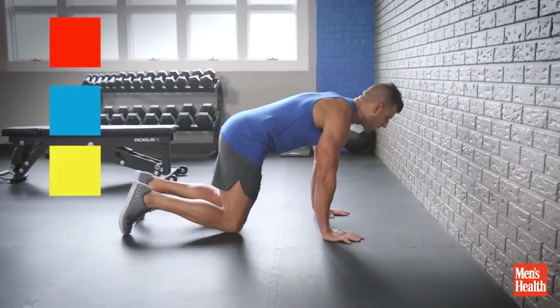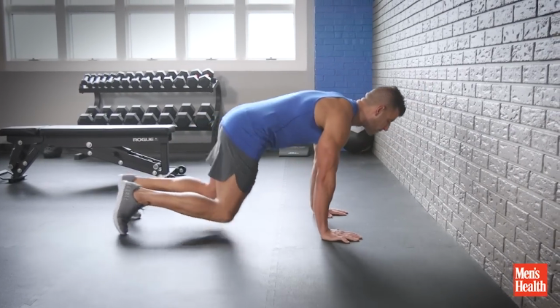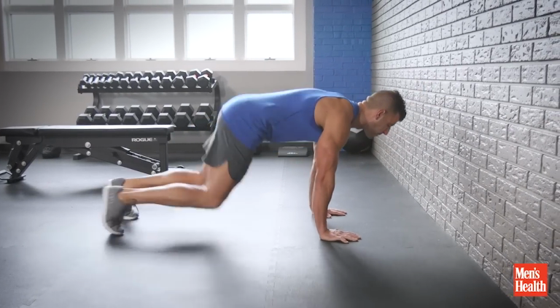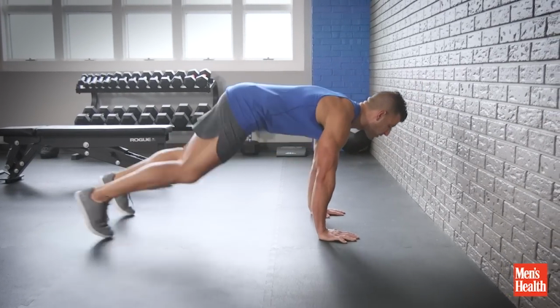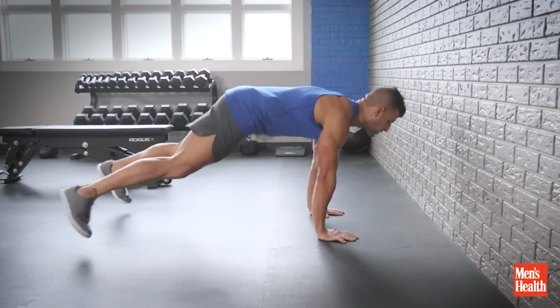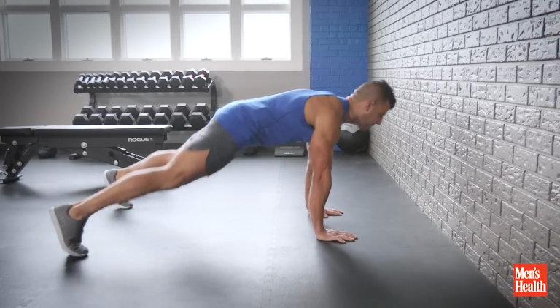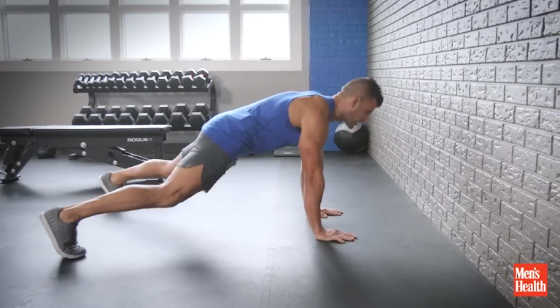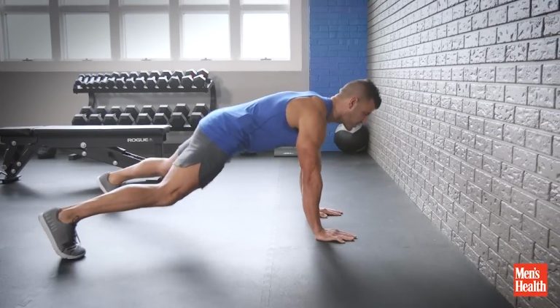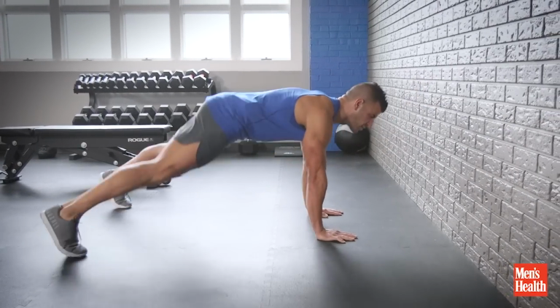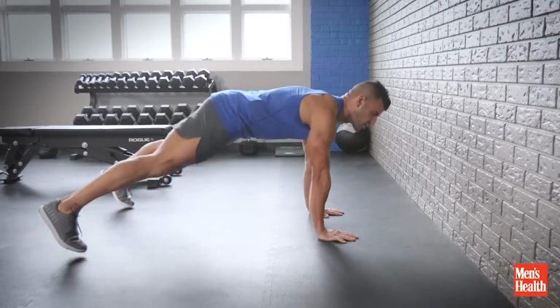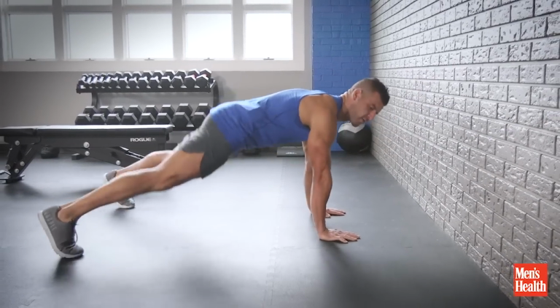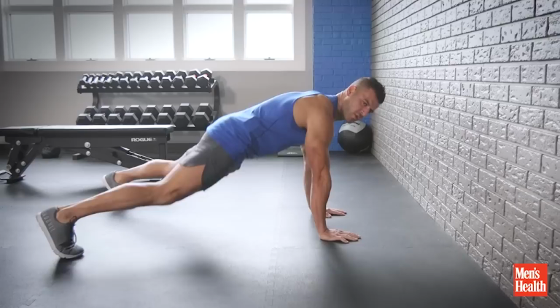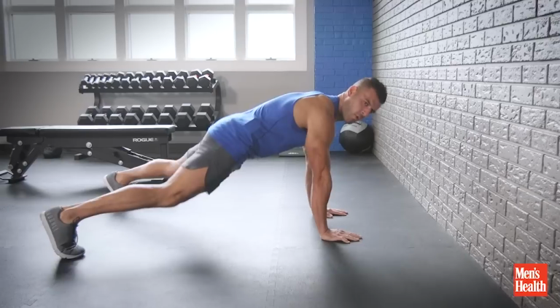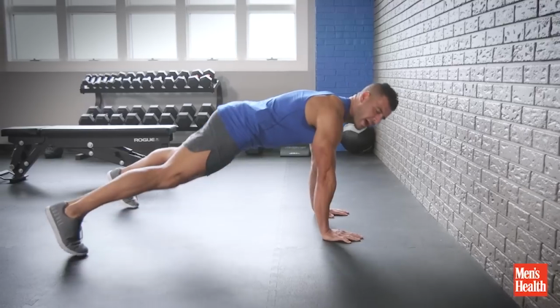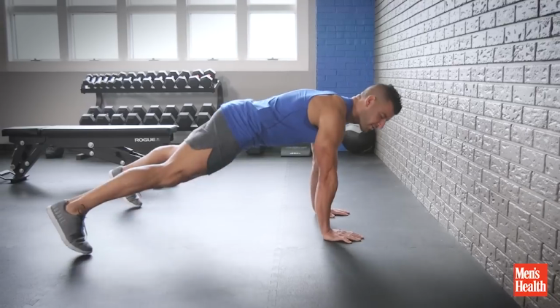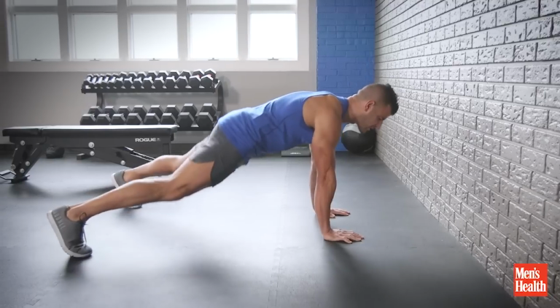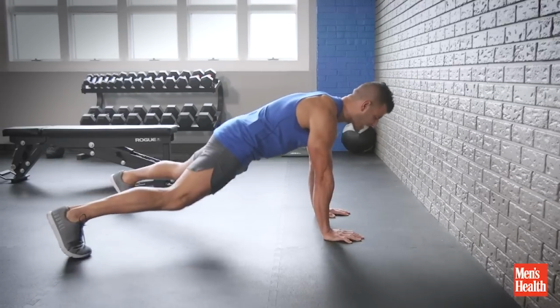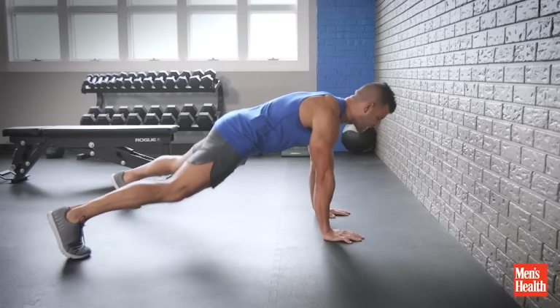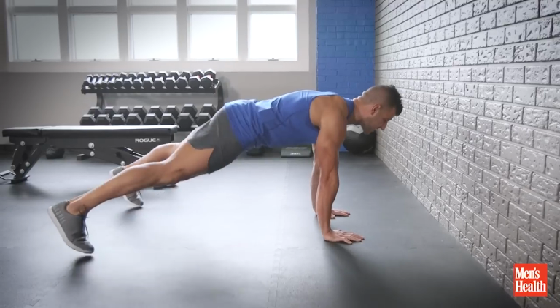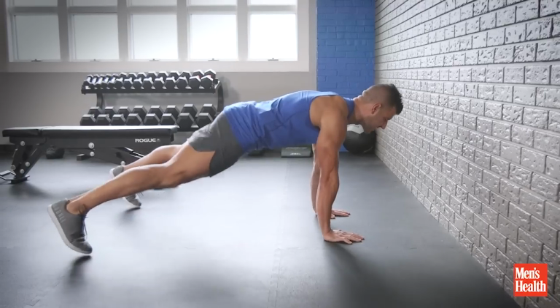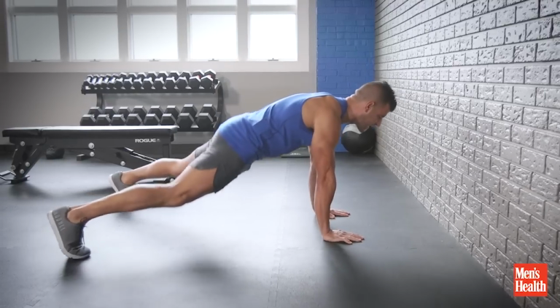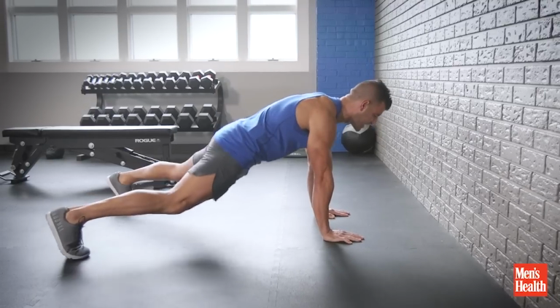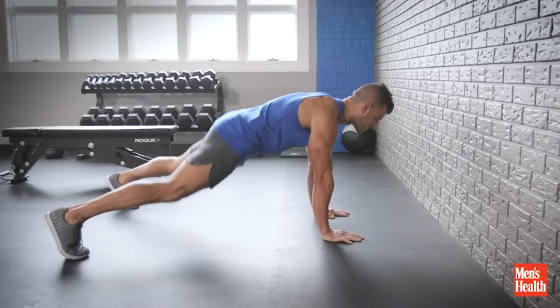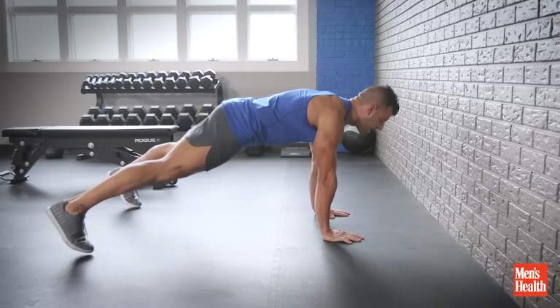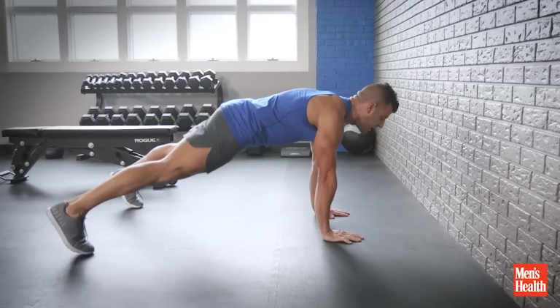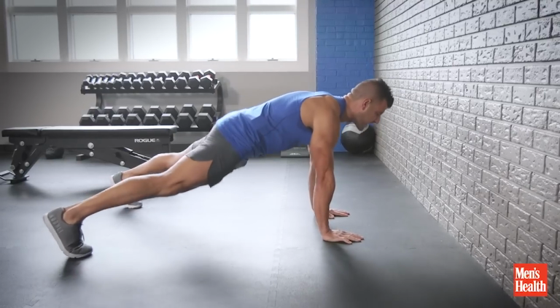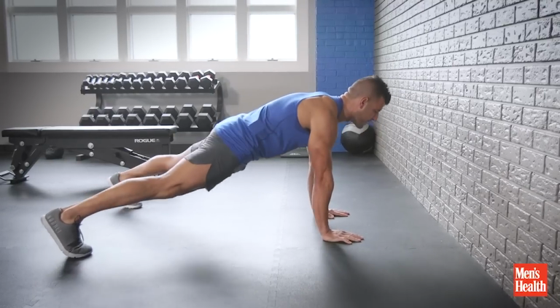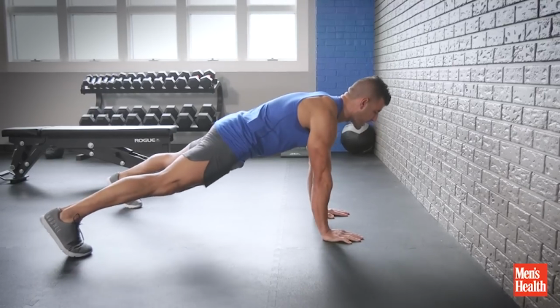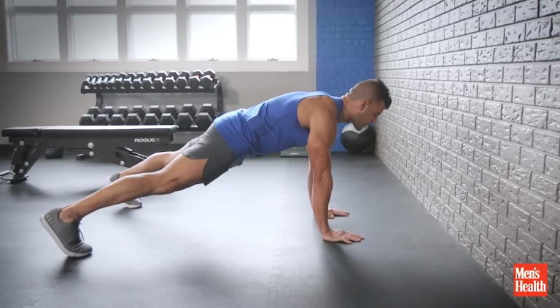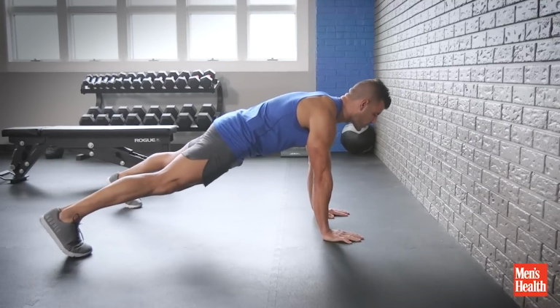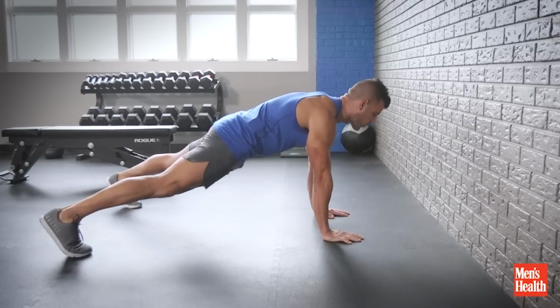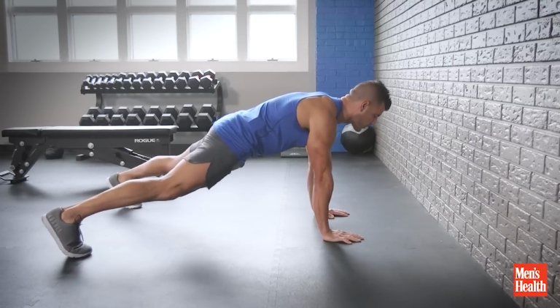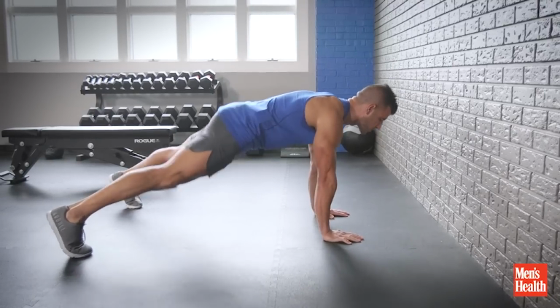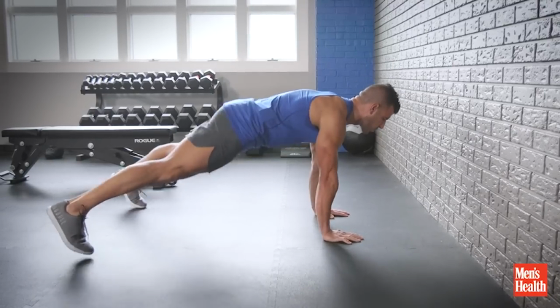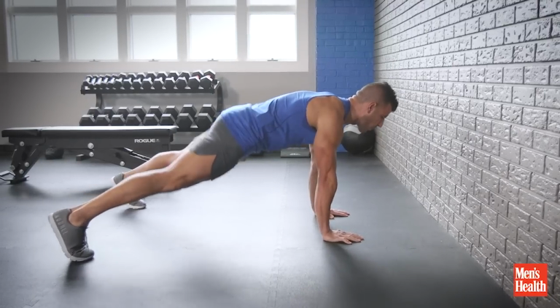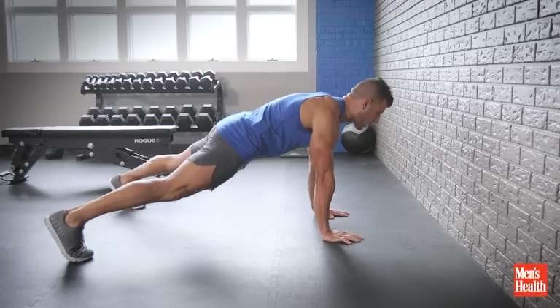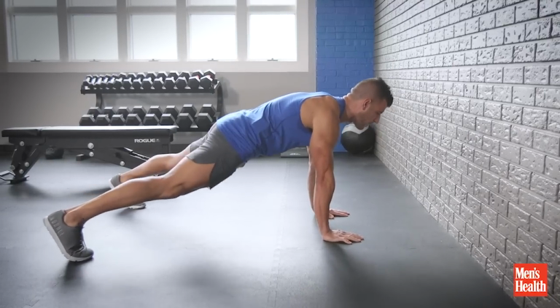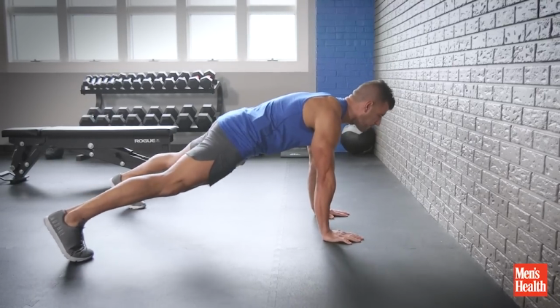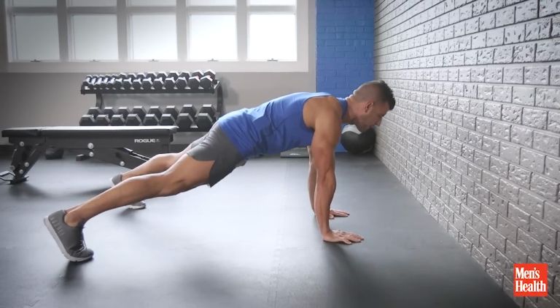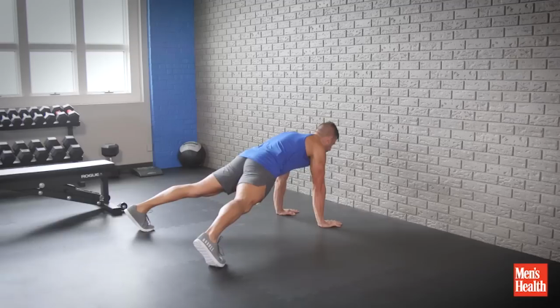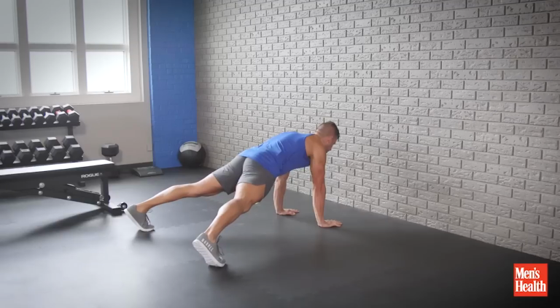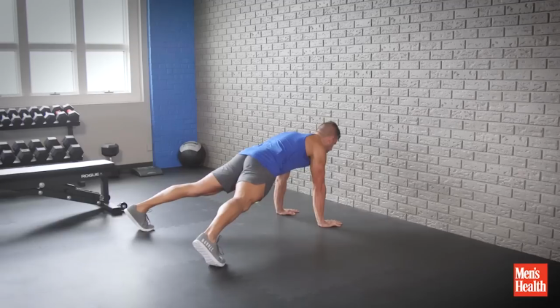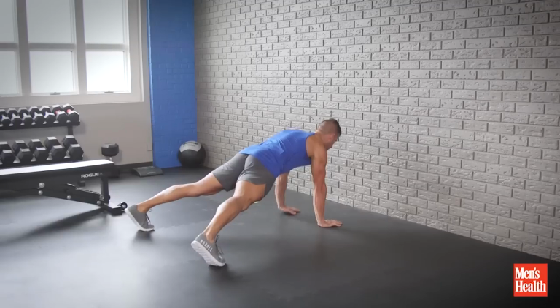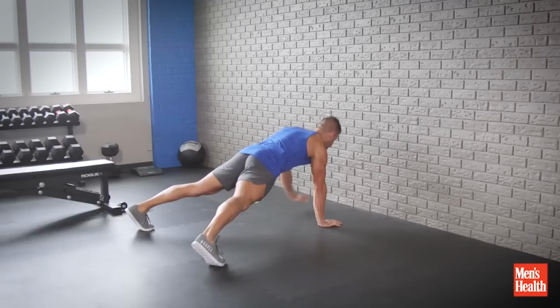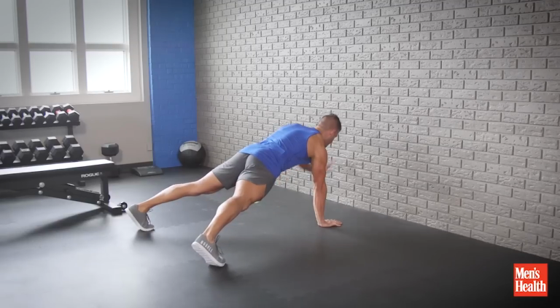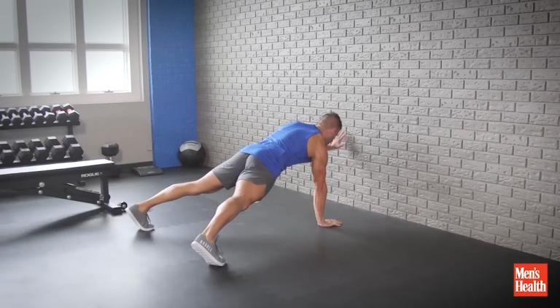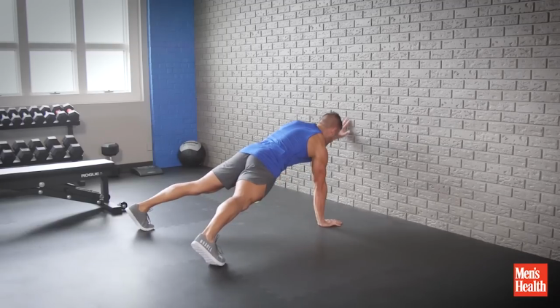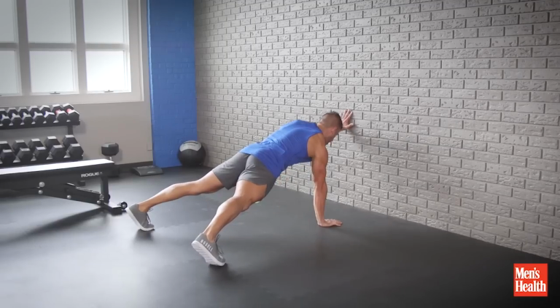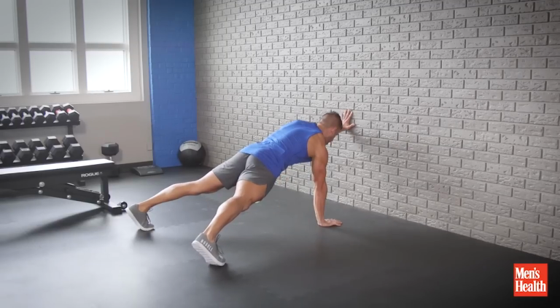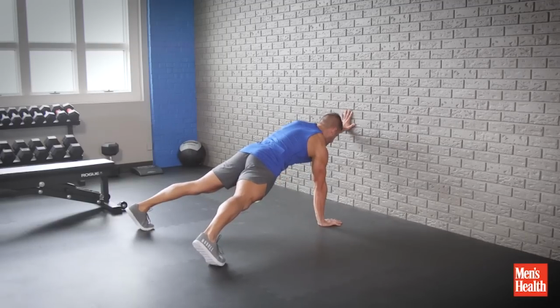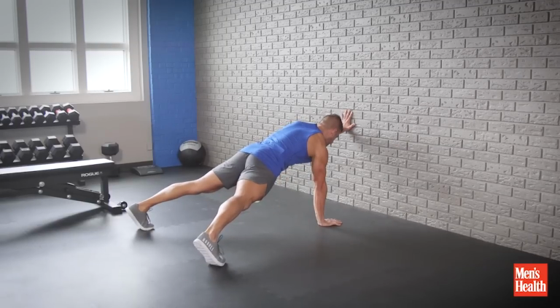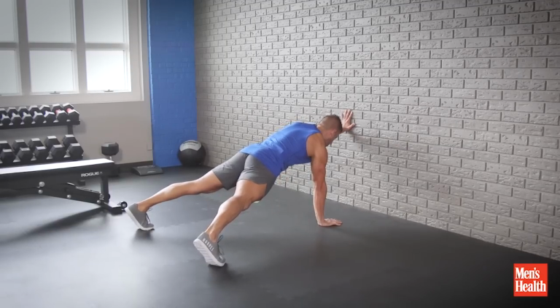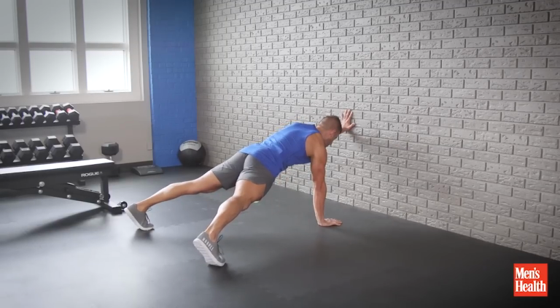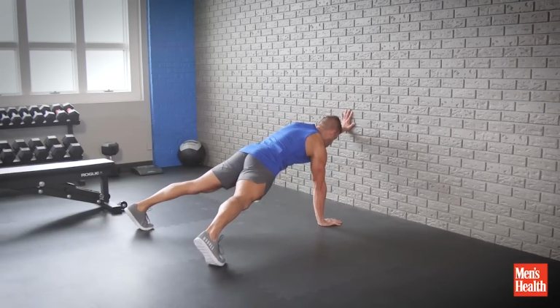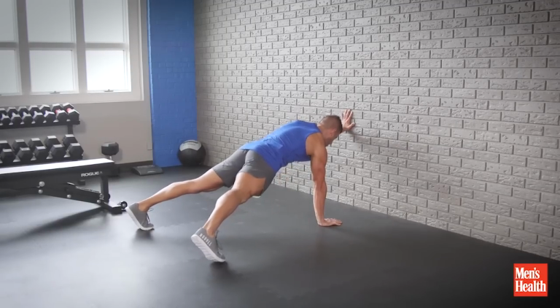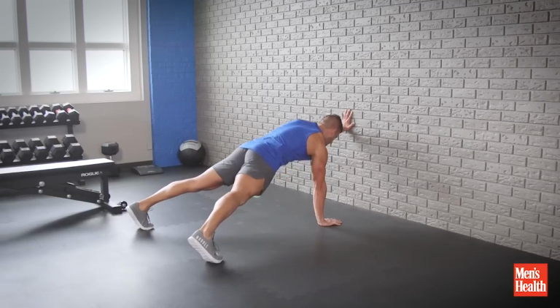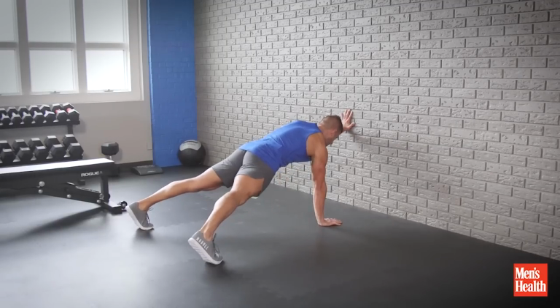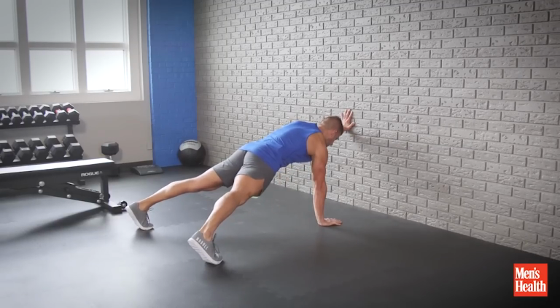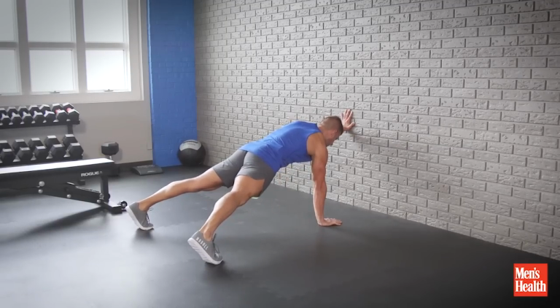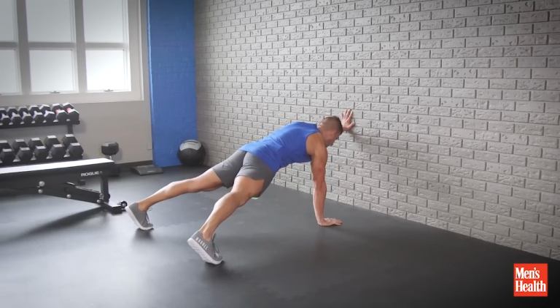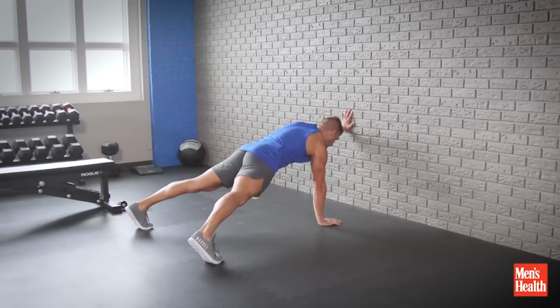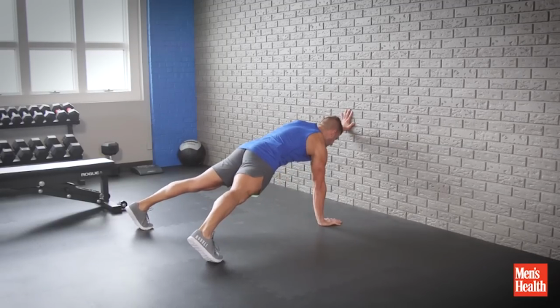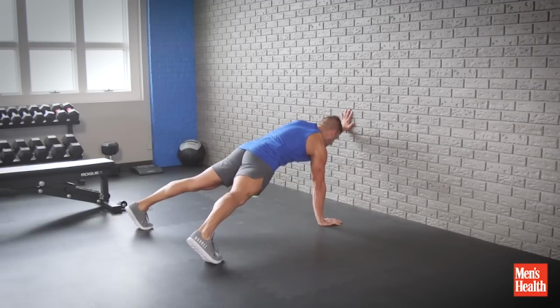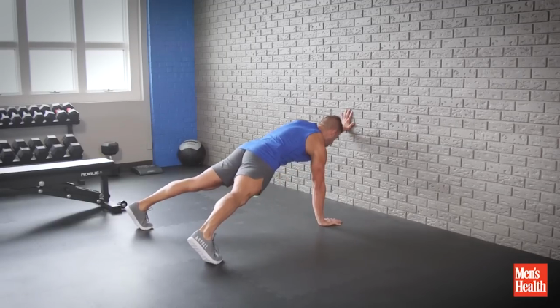Get in your push-up position, start with a wider stance, and the key is to keep the hips and shoulders square. You're going to extend one arm, push, and lock down.